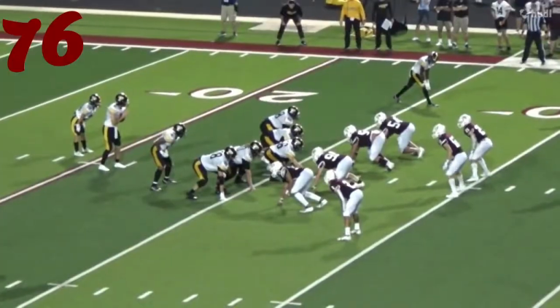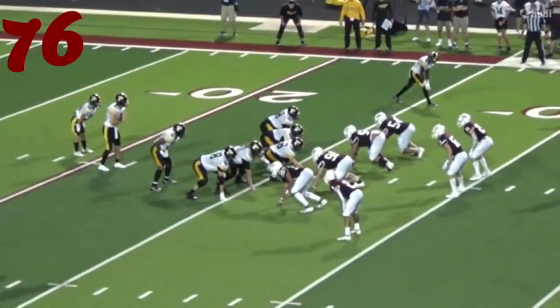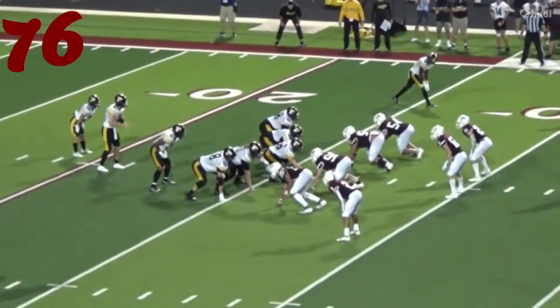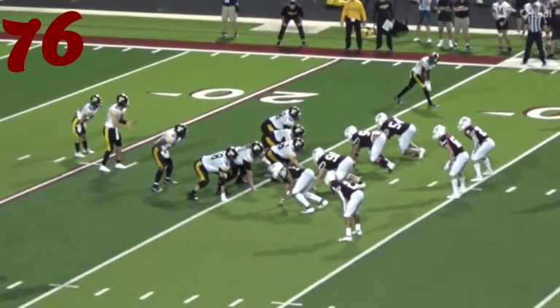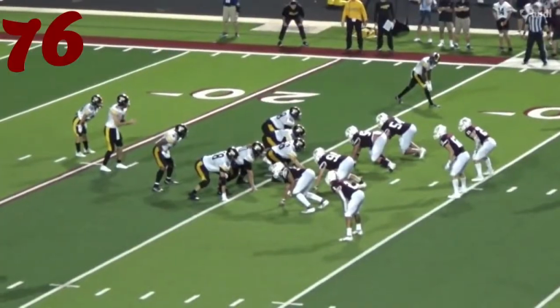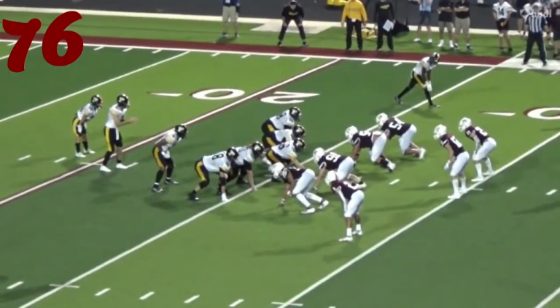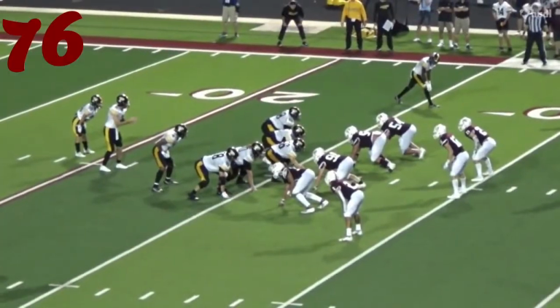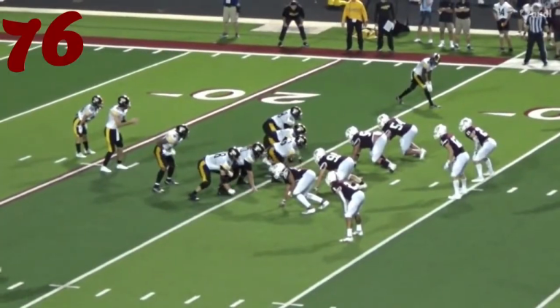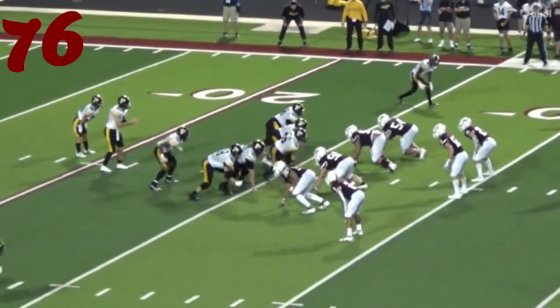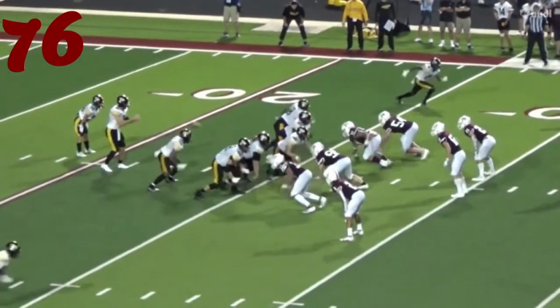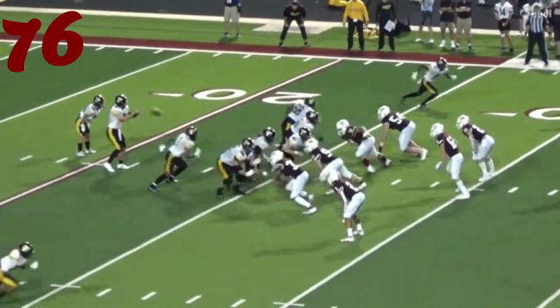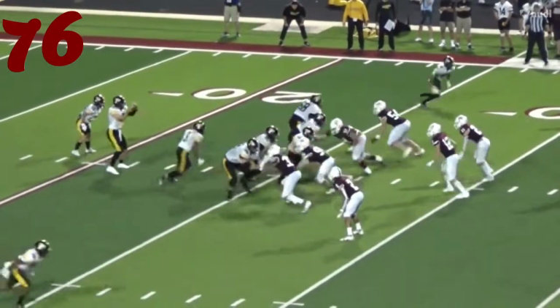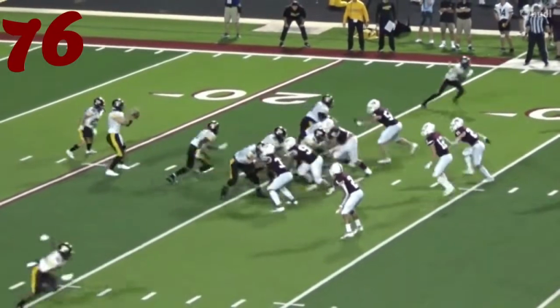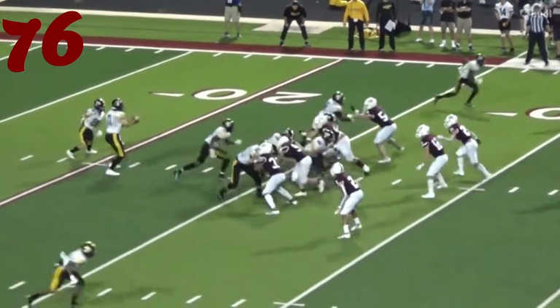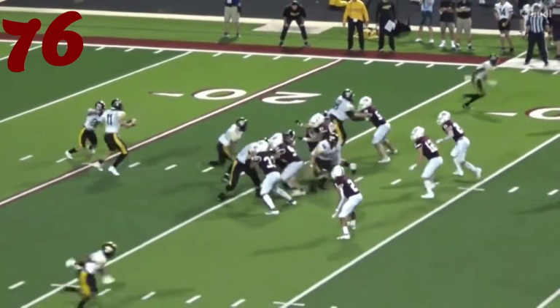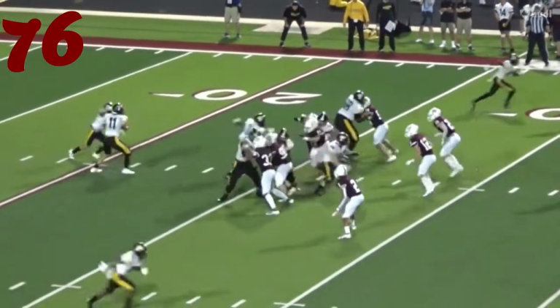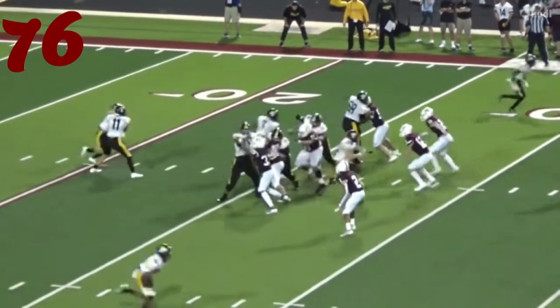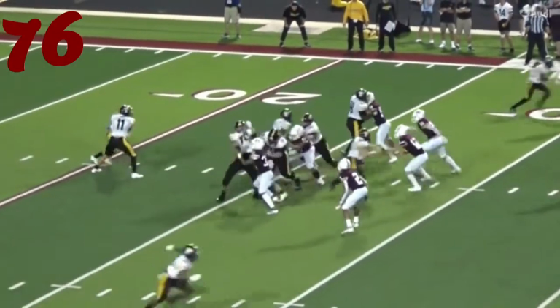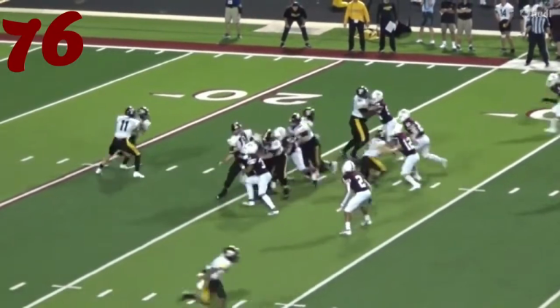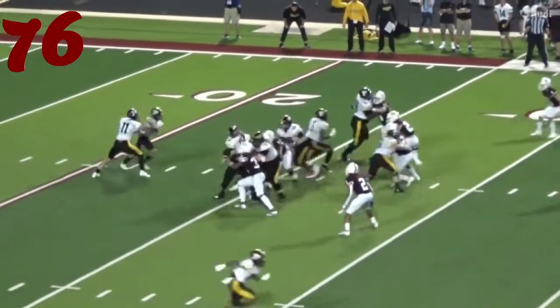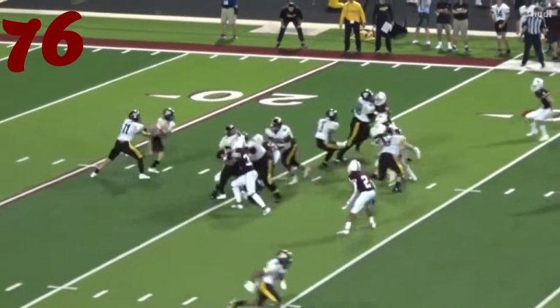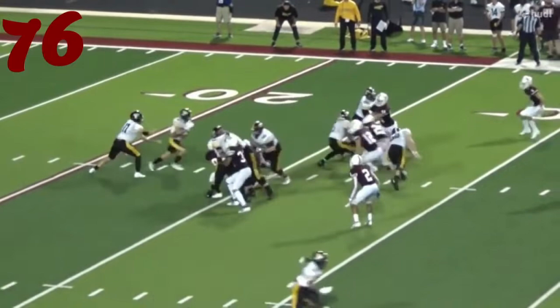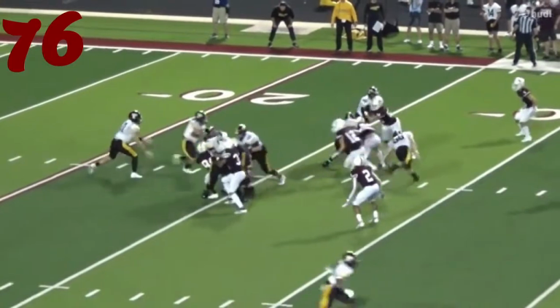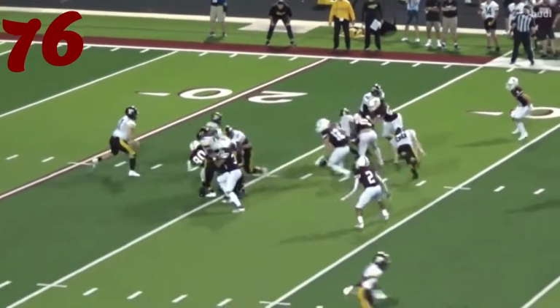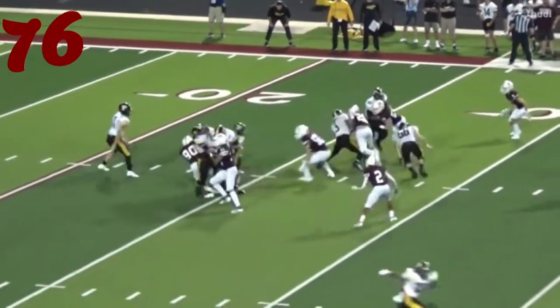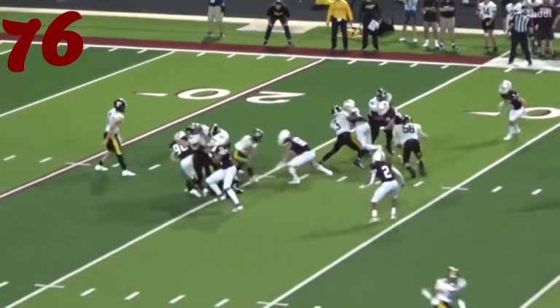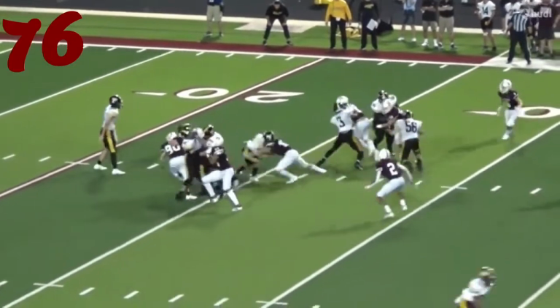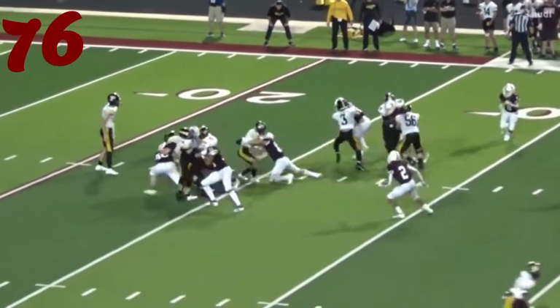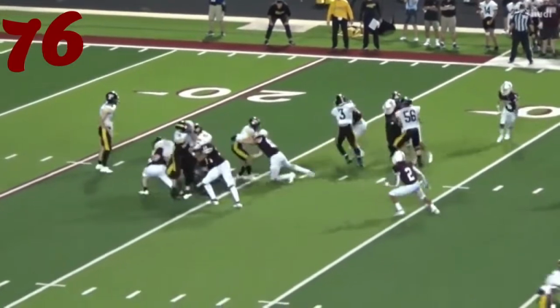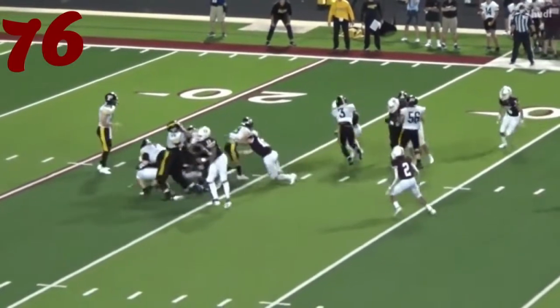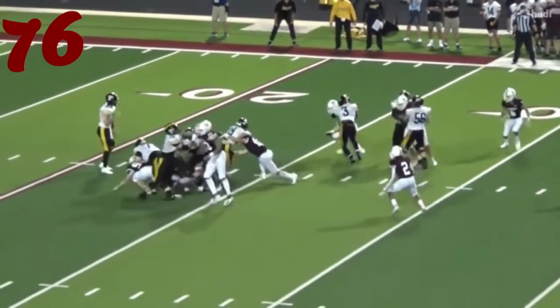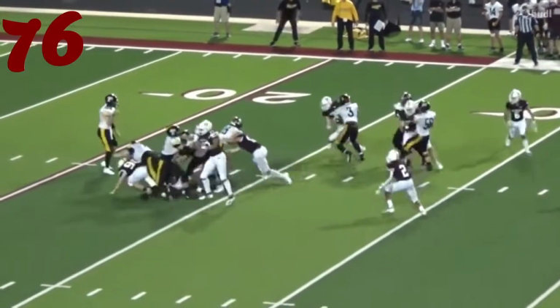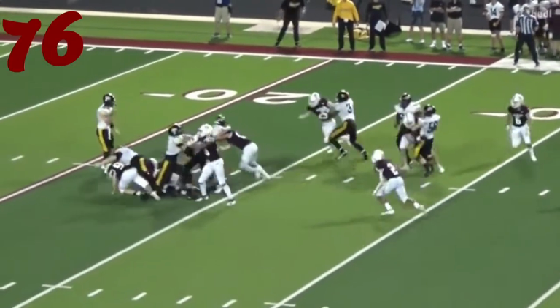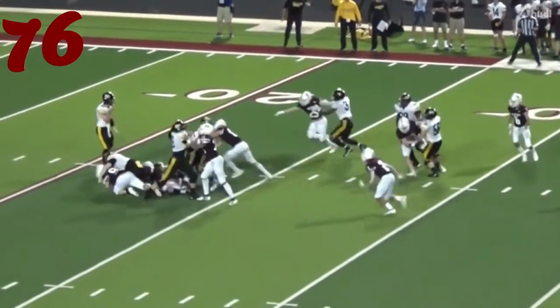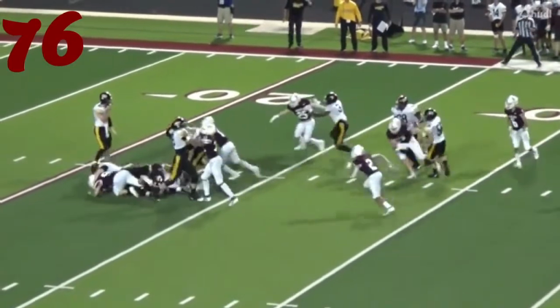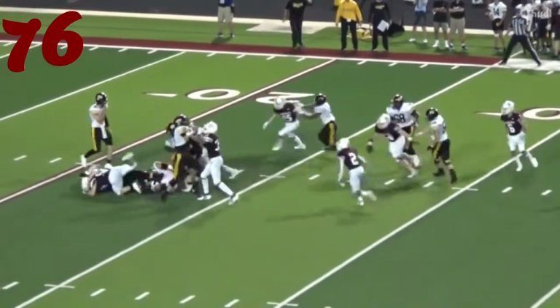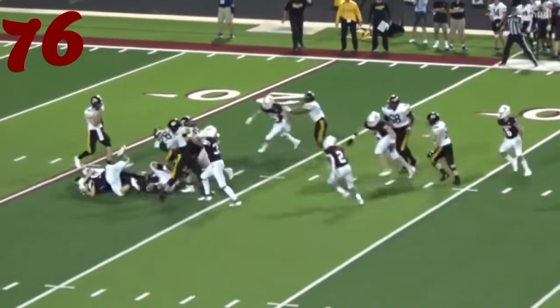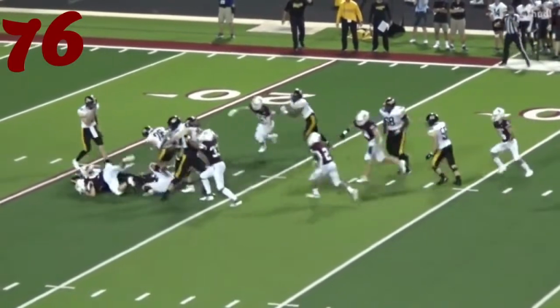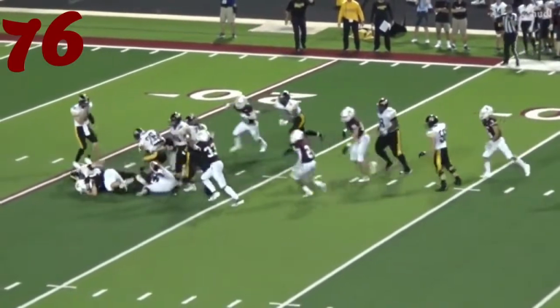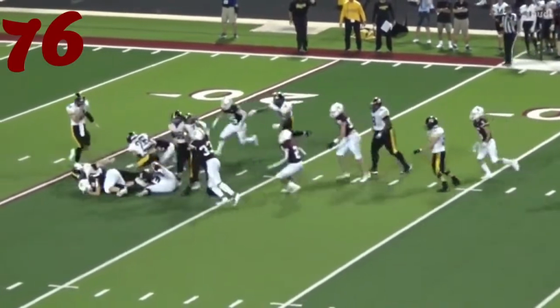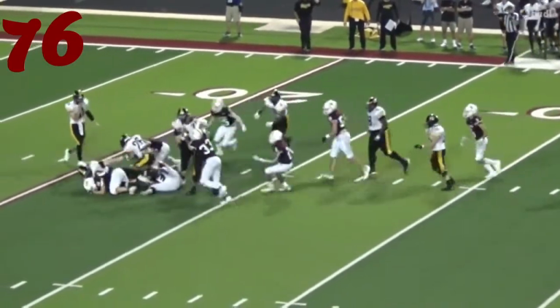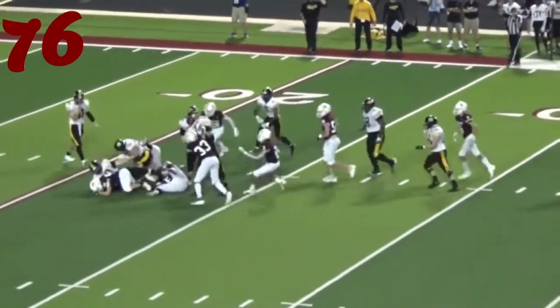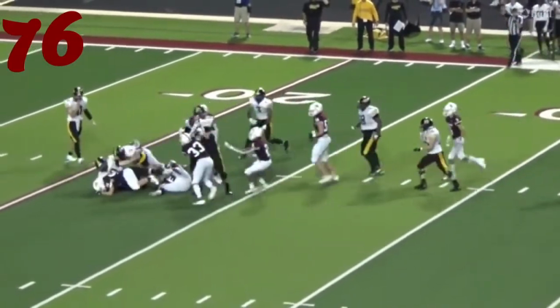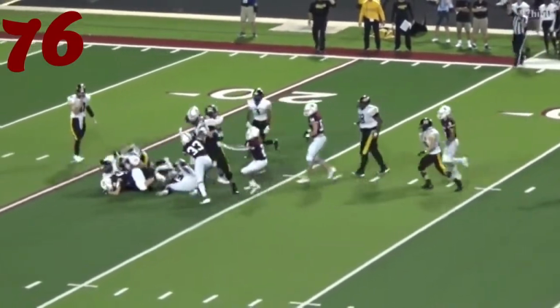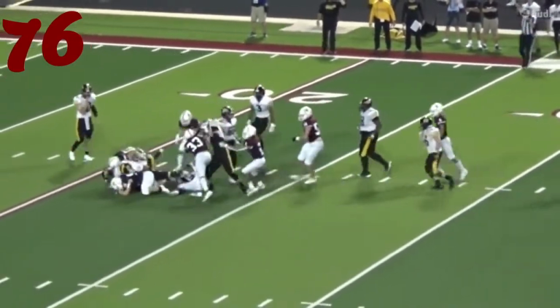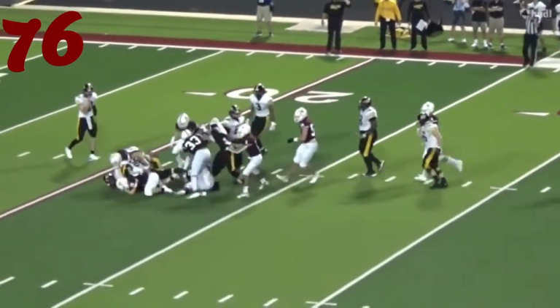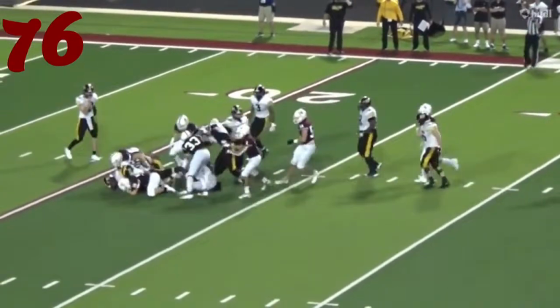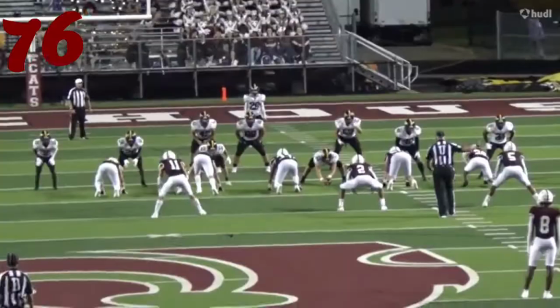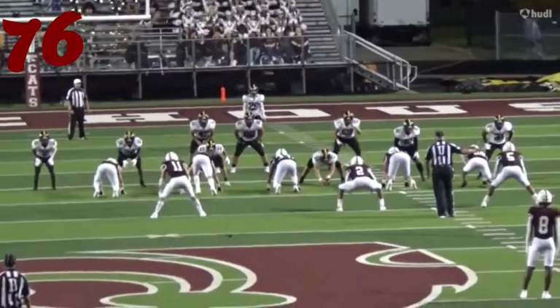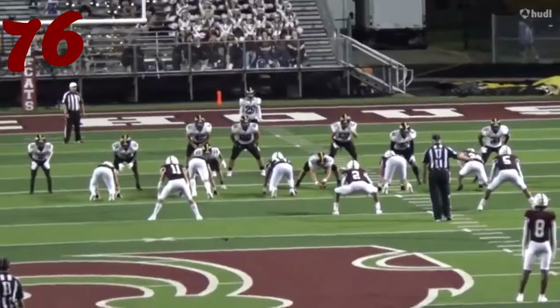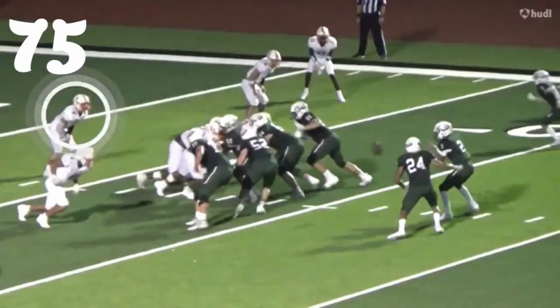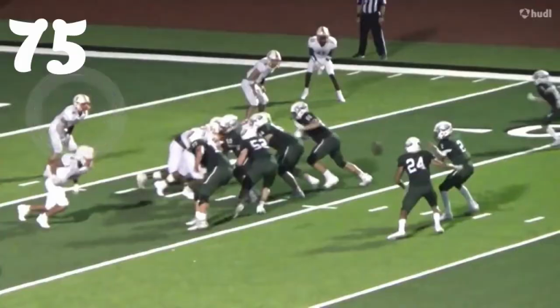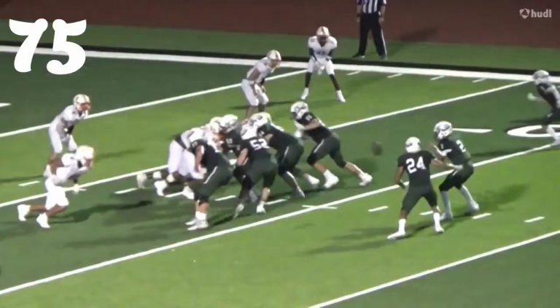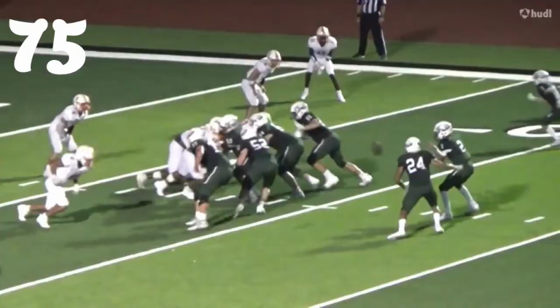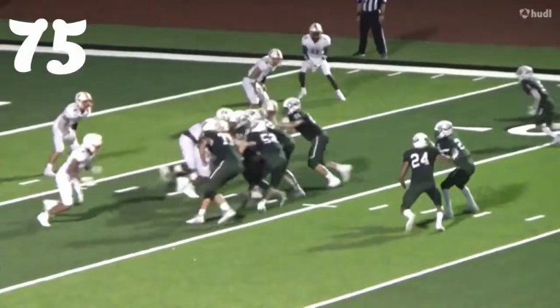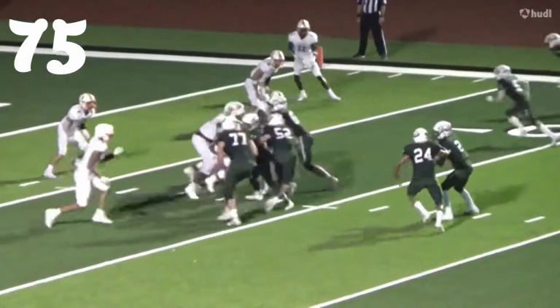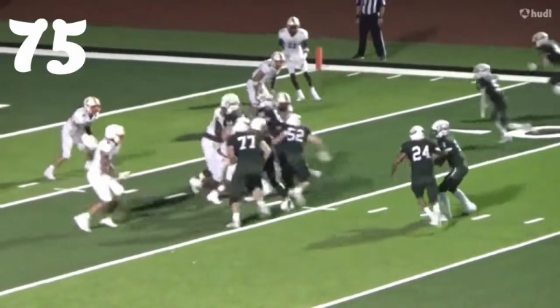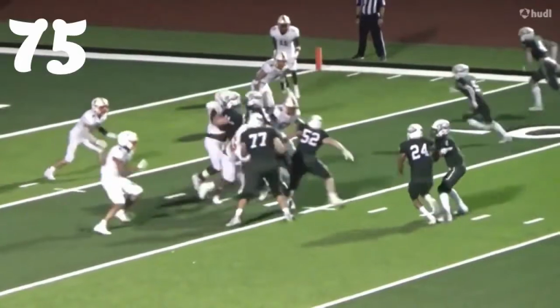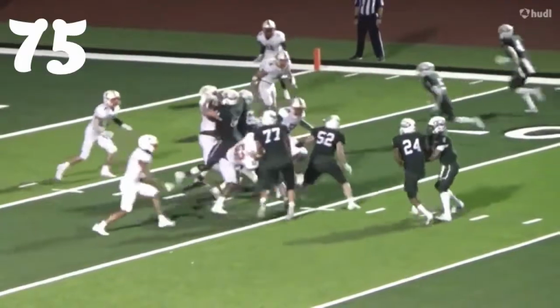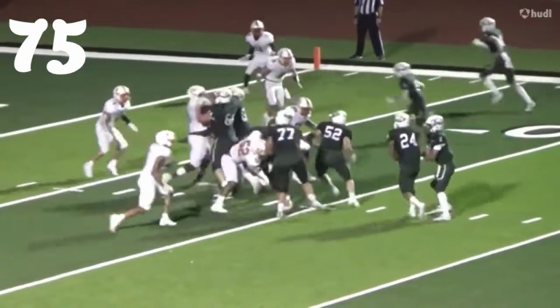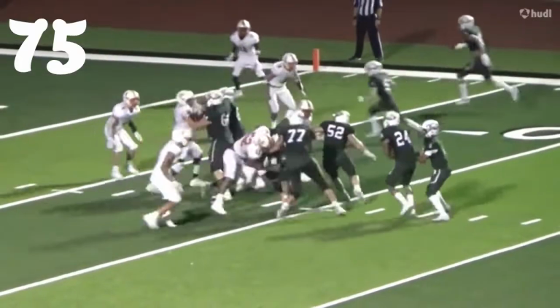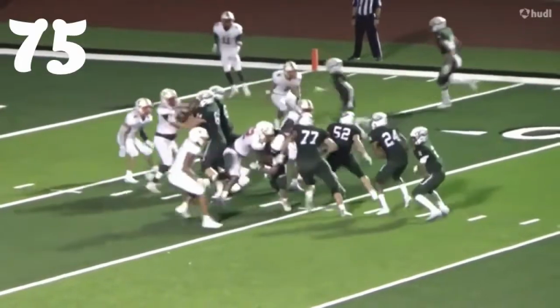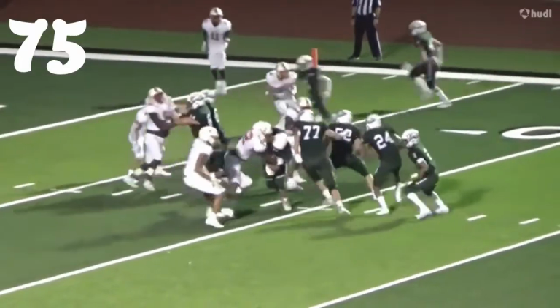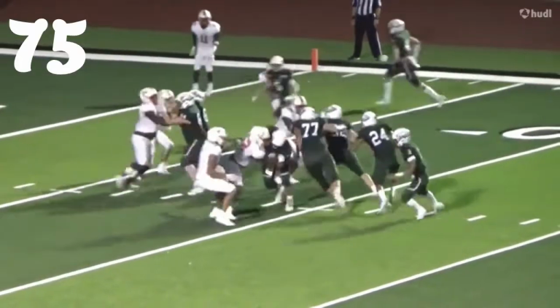At number 76, it's Josh Green. The quarterback comes up and smashes the running back in the hole — stops it right there.